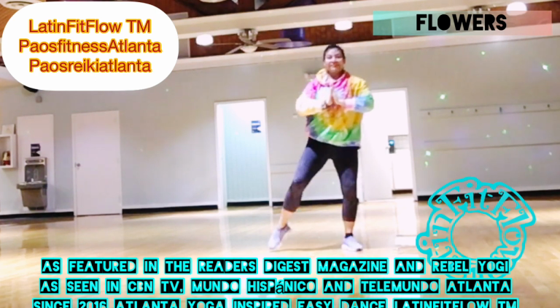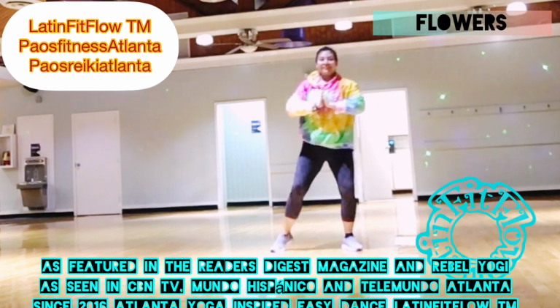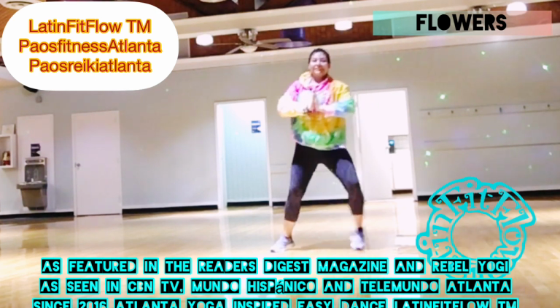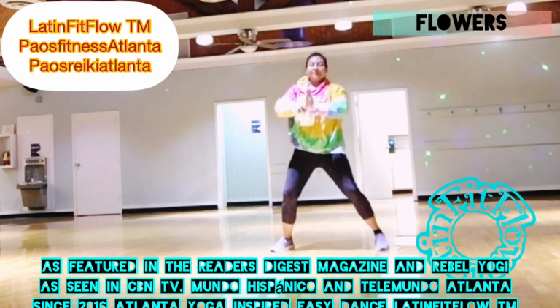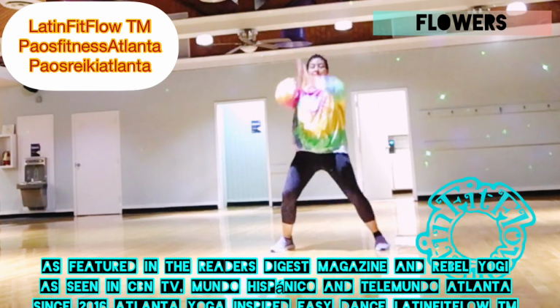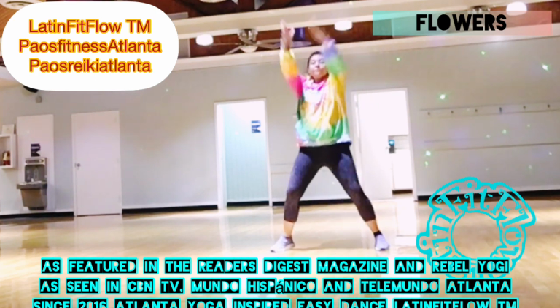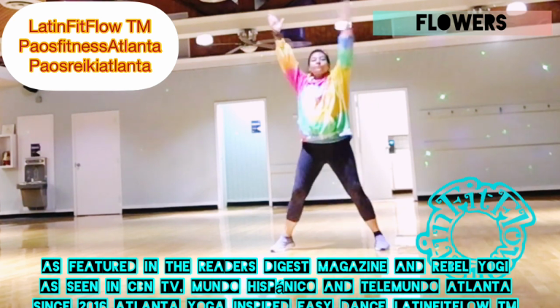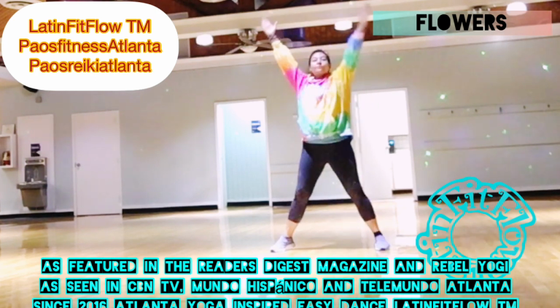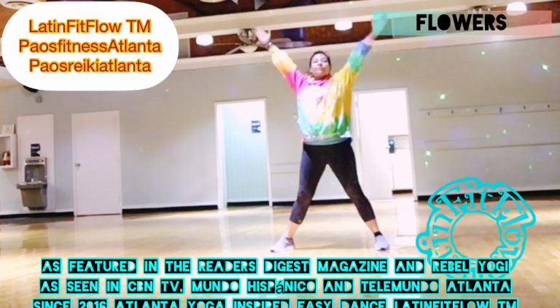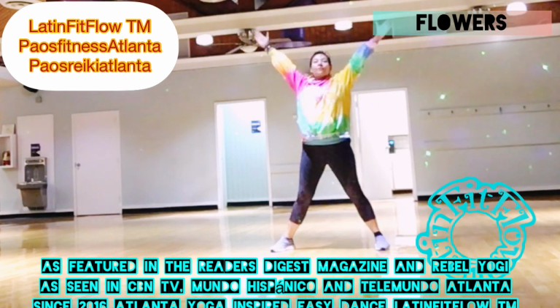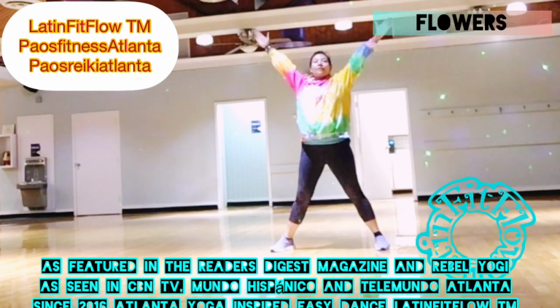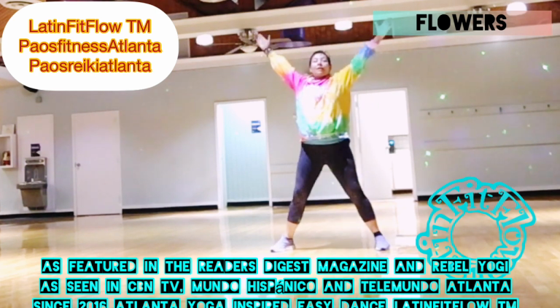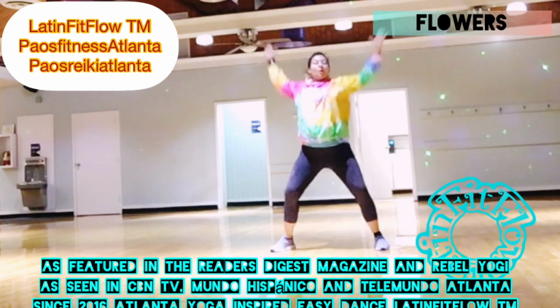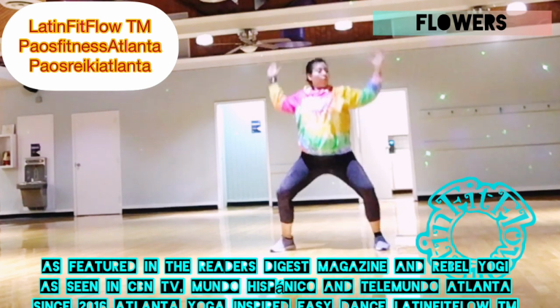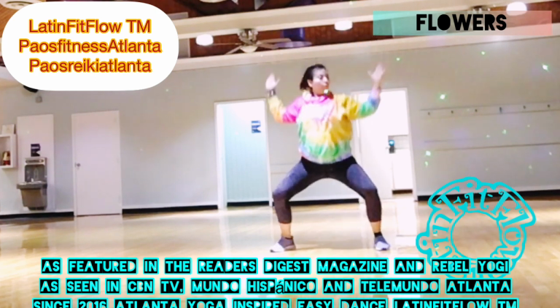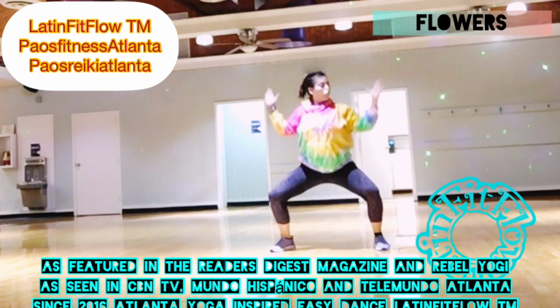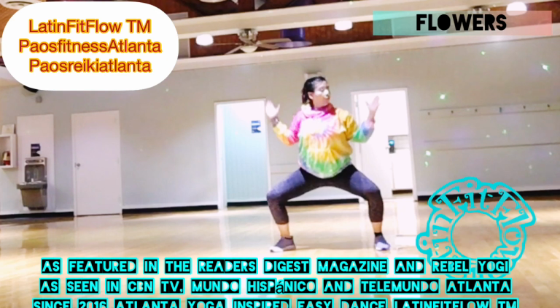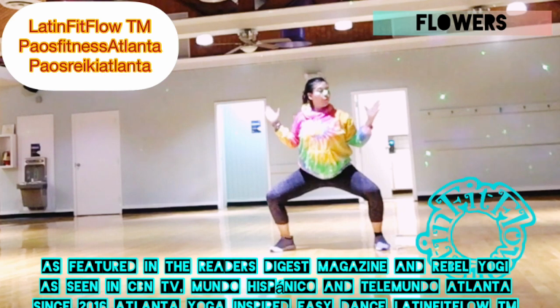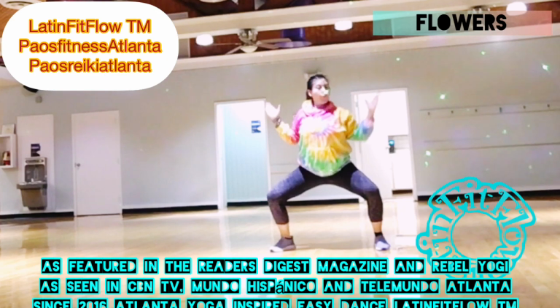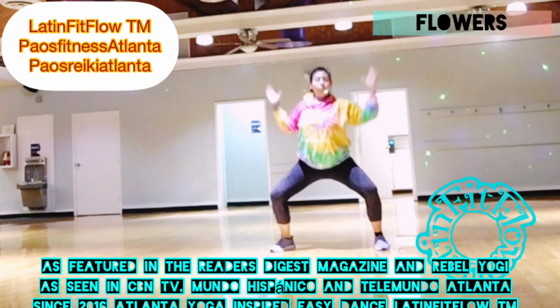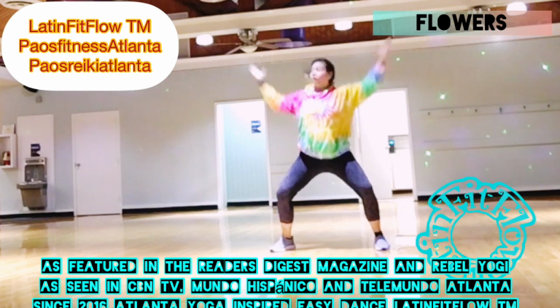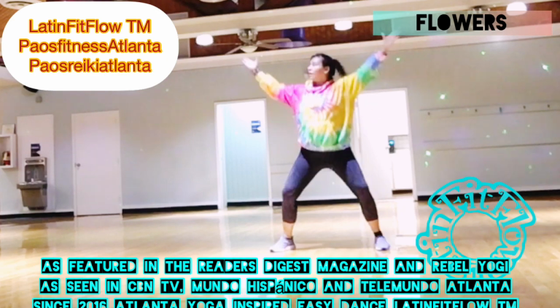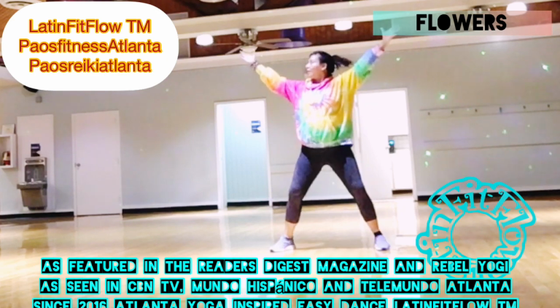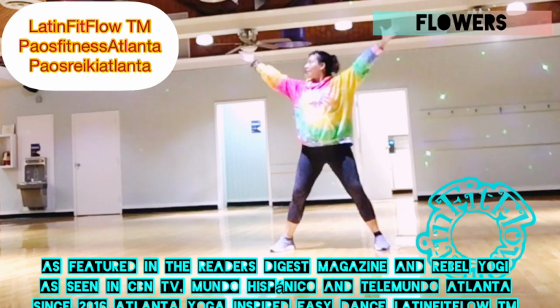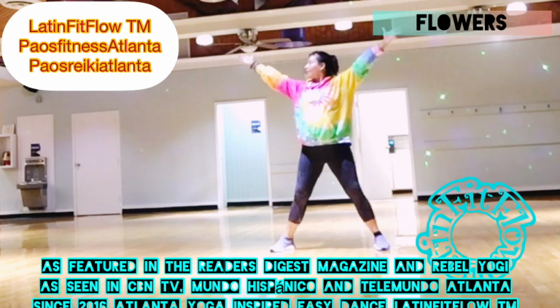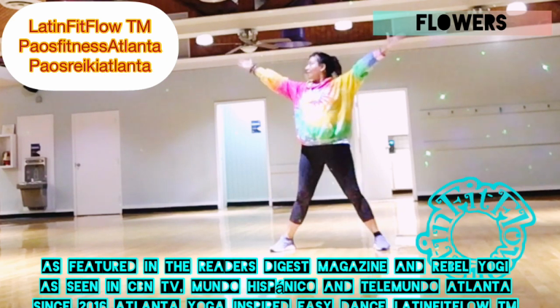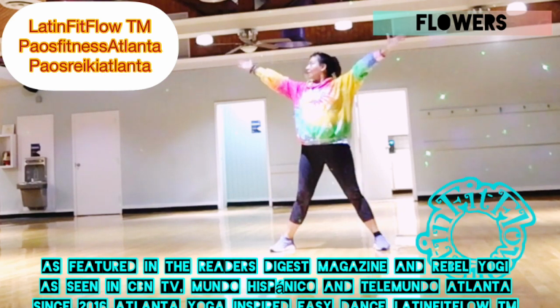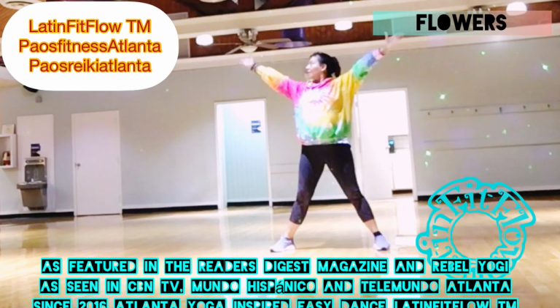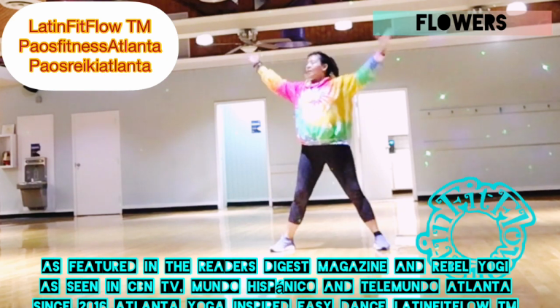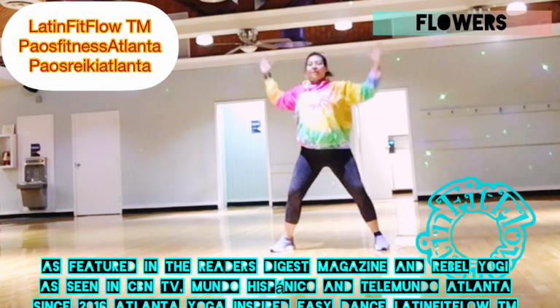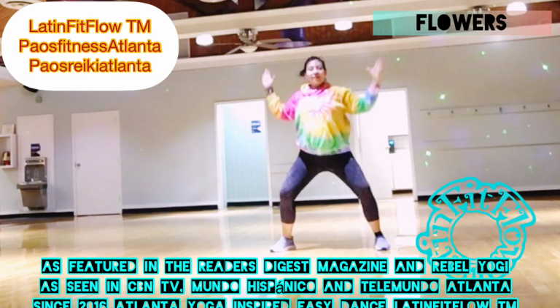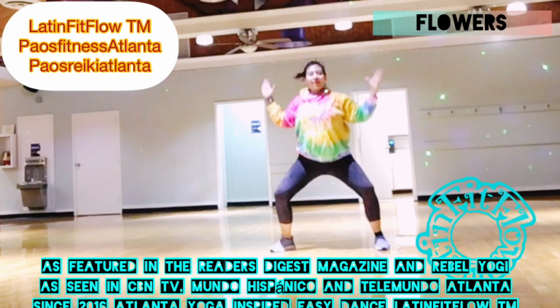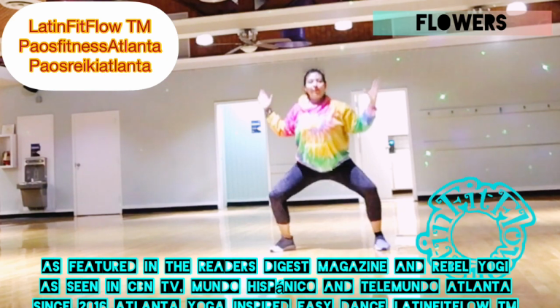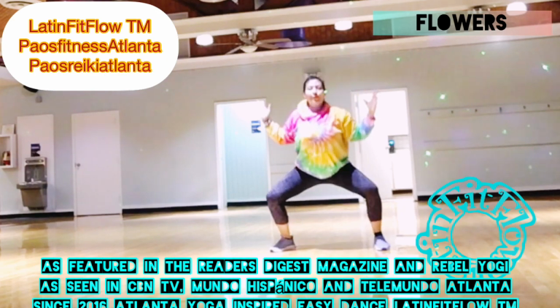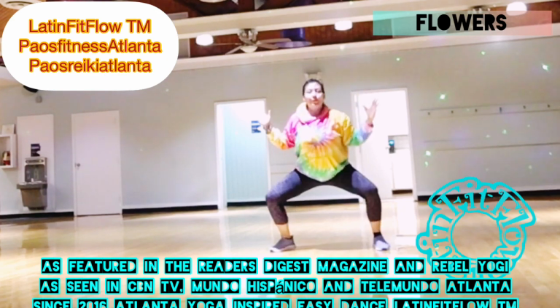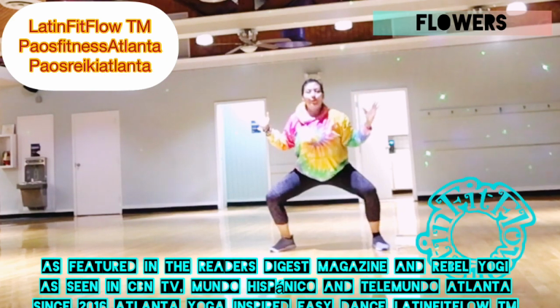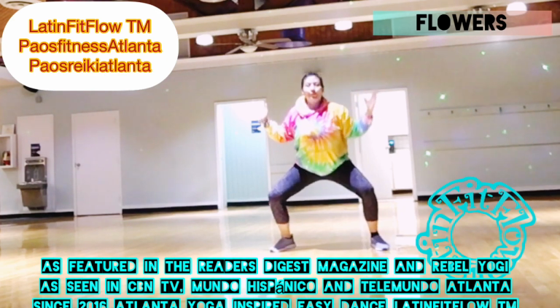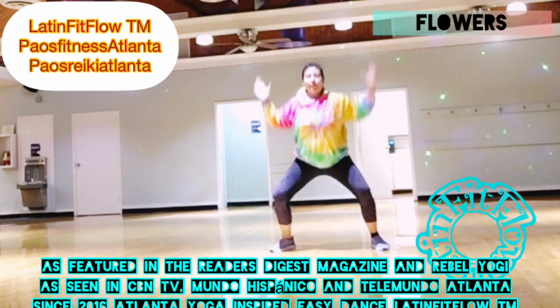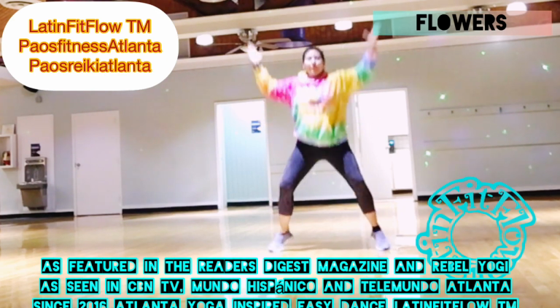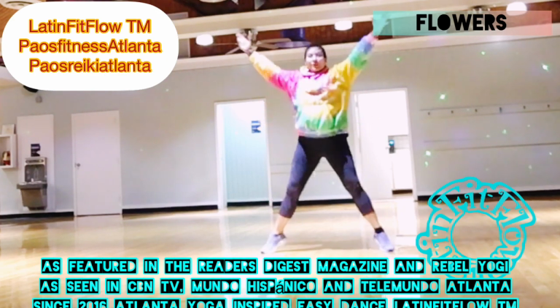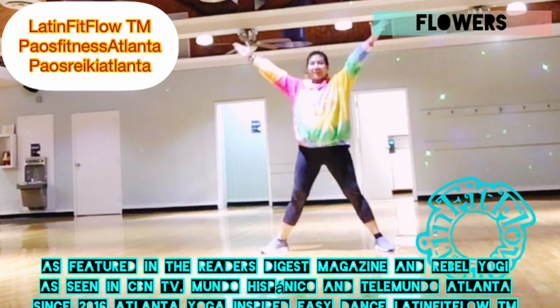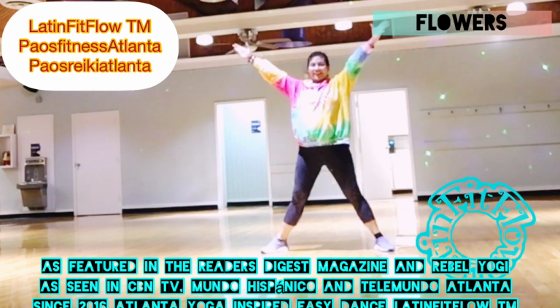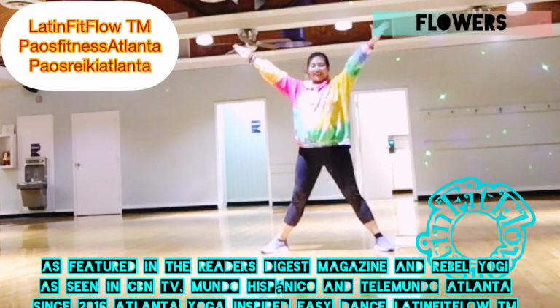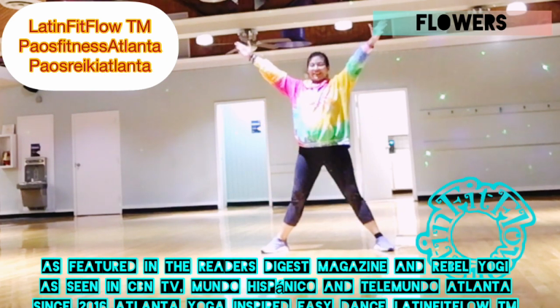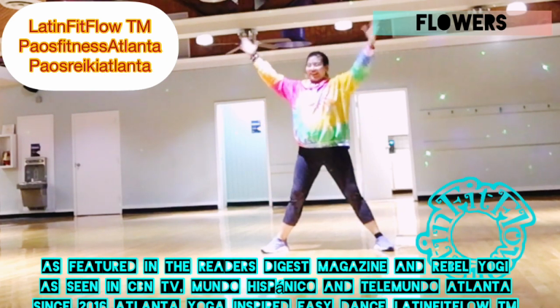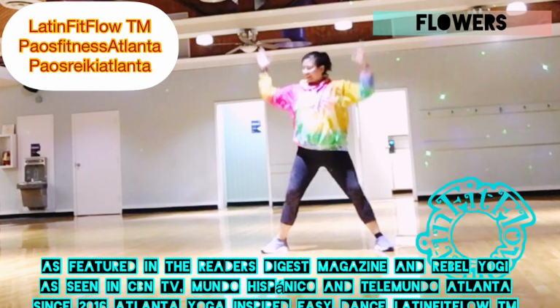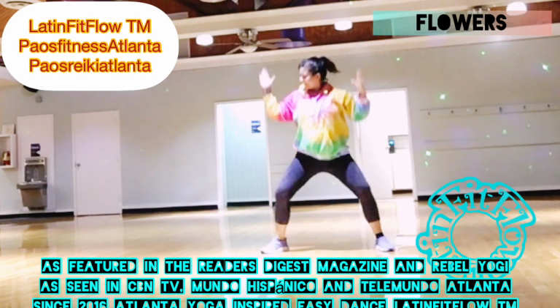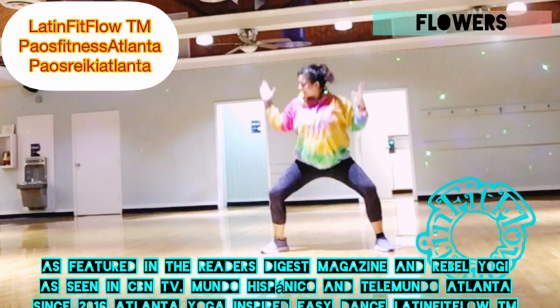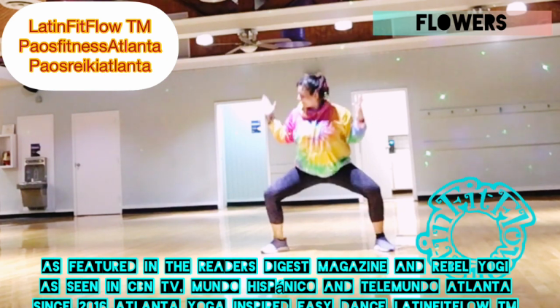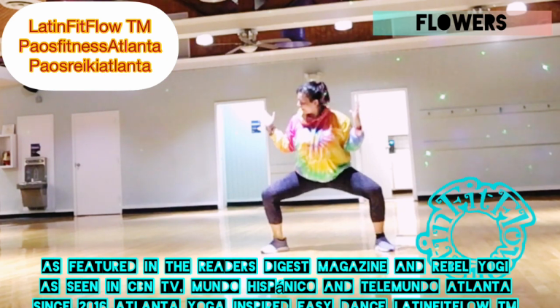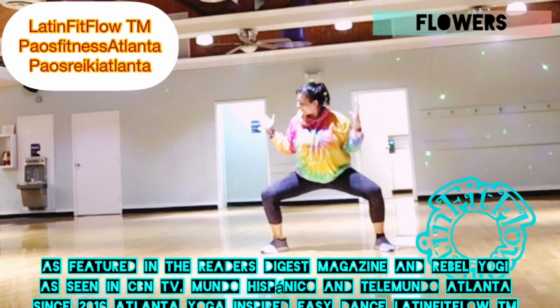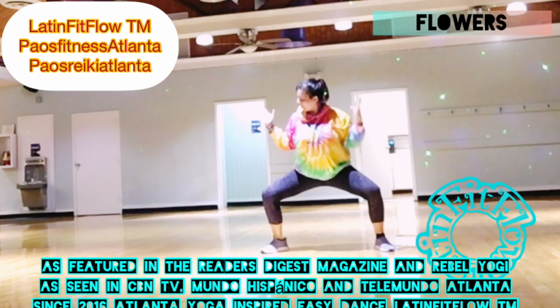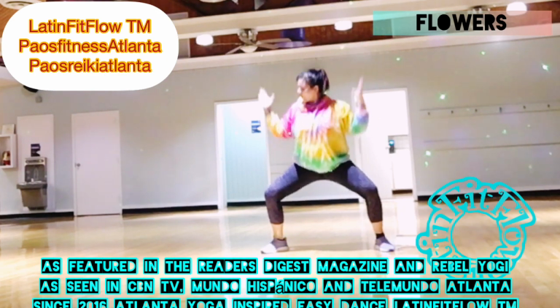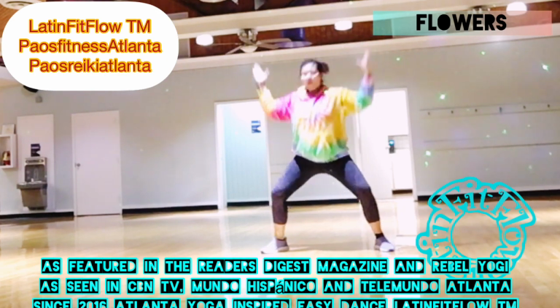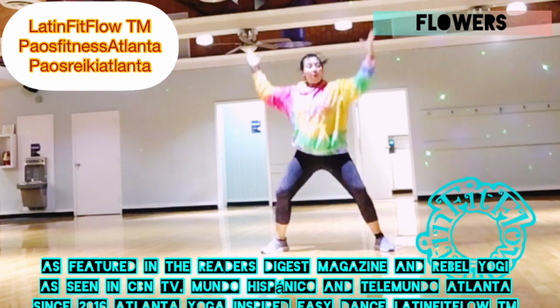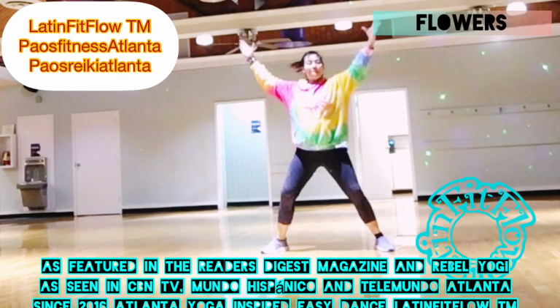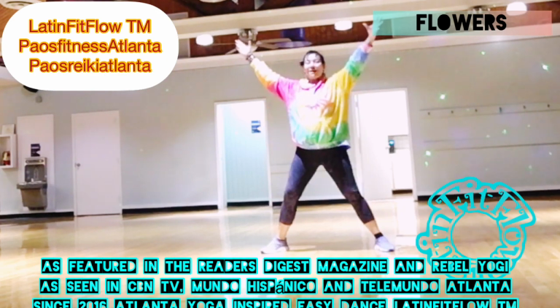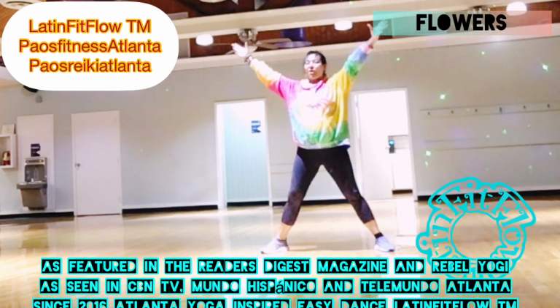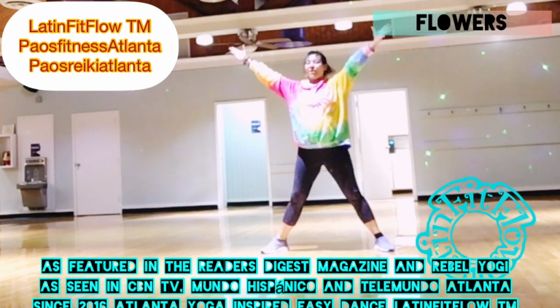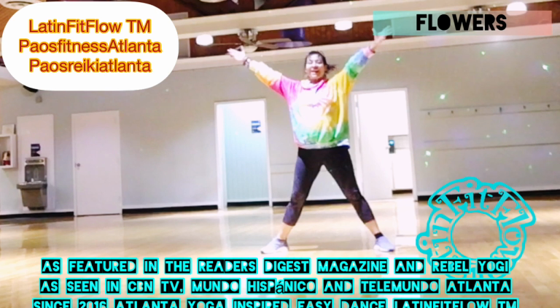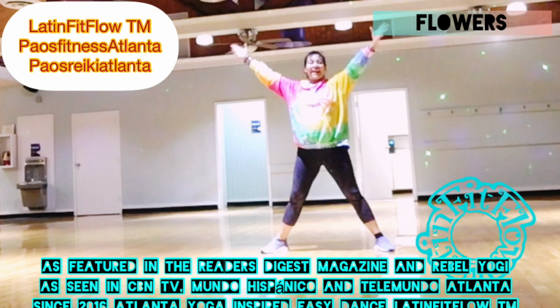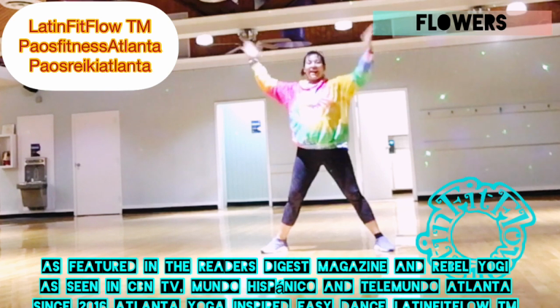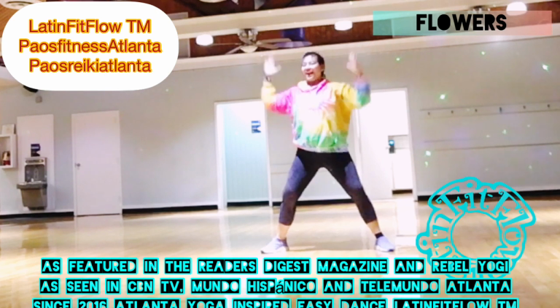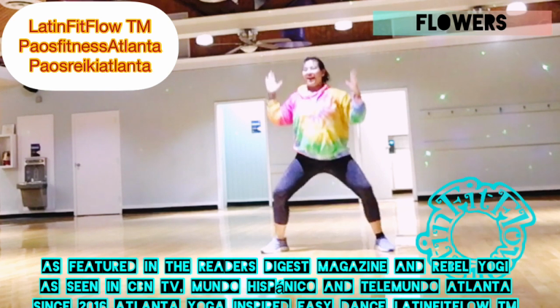Cactus goddess. Inhale, exhale. Inhala, arriba. Exhala hacia abajo. En cactus y dioses.